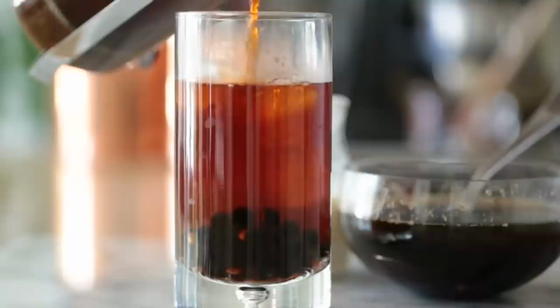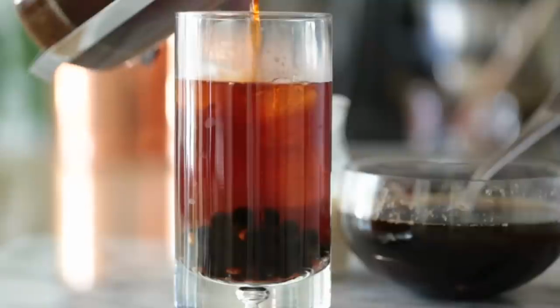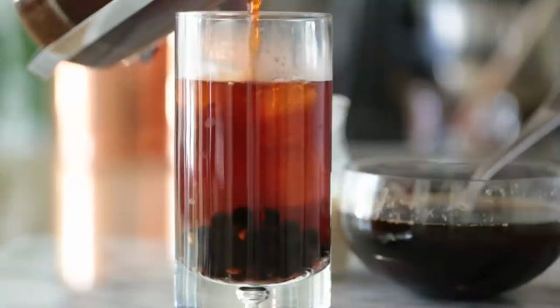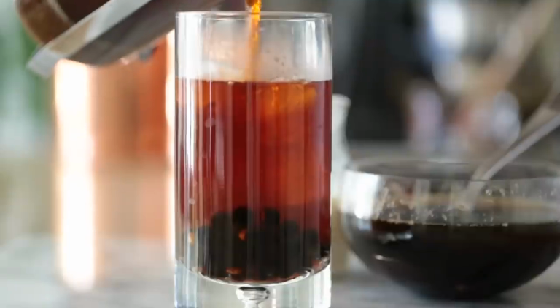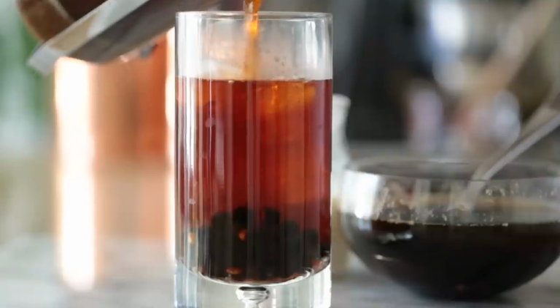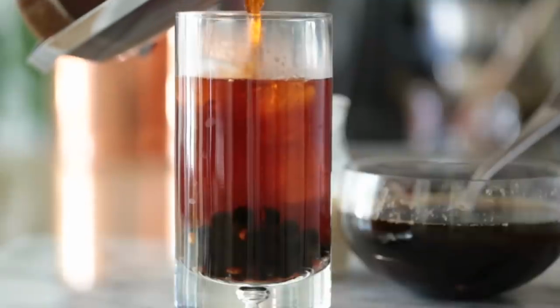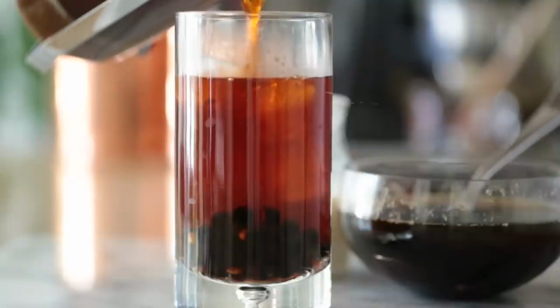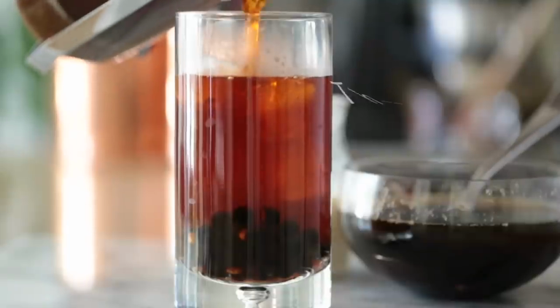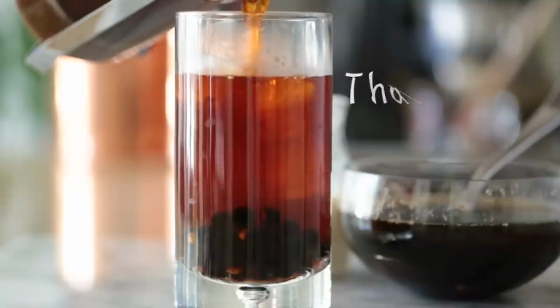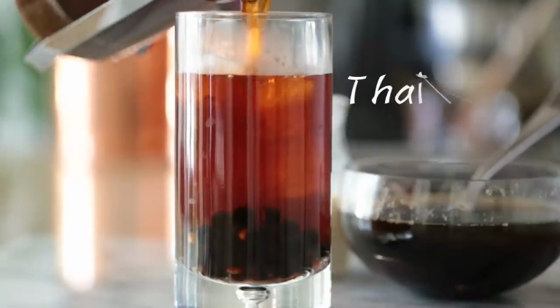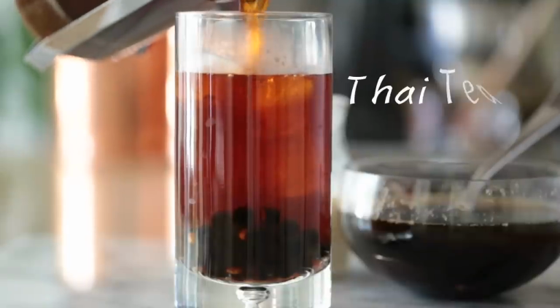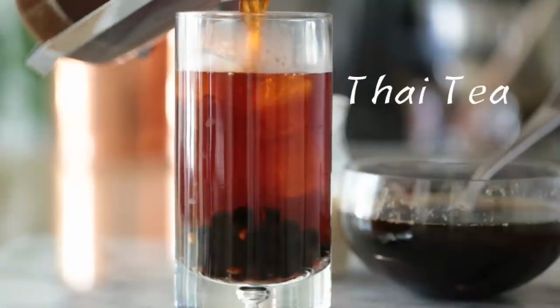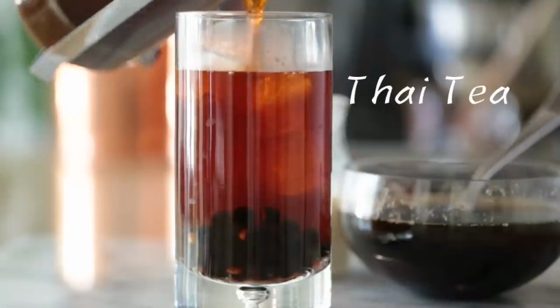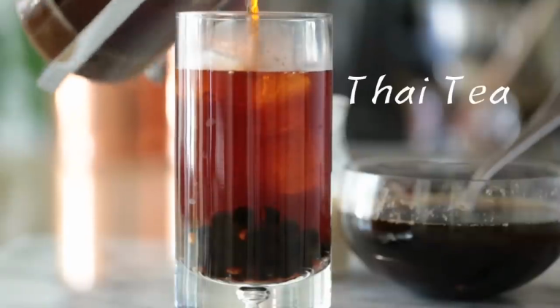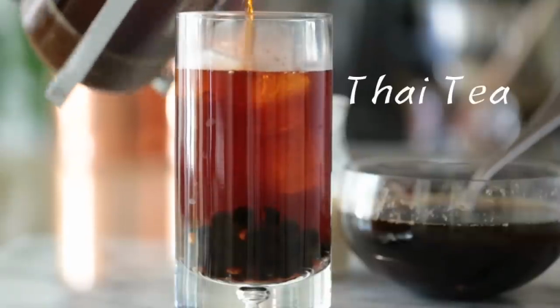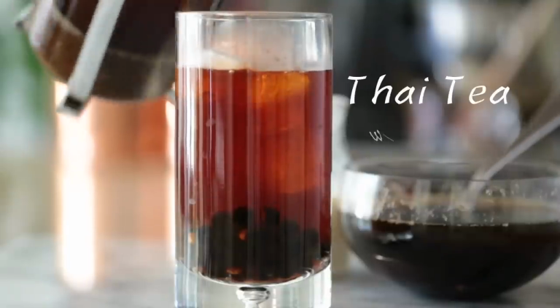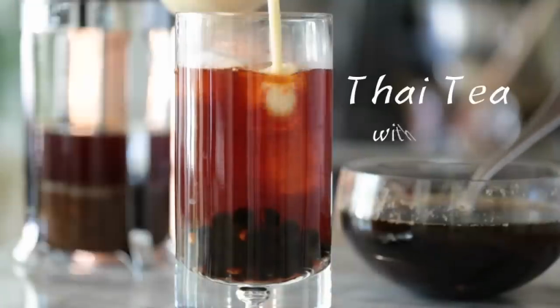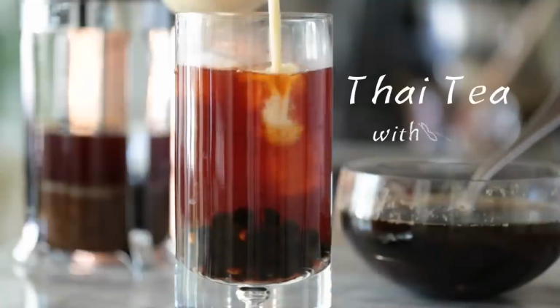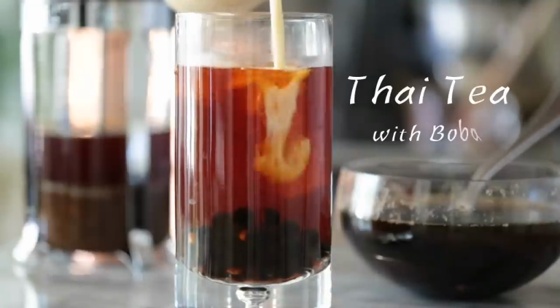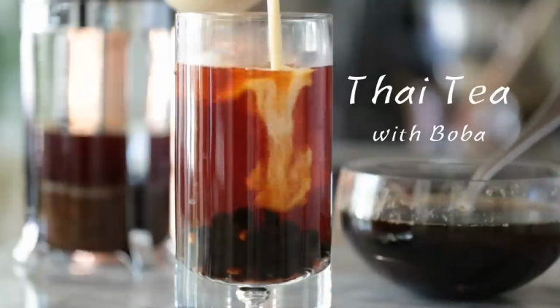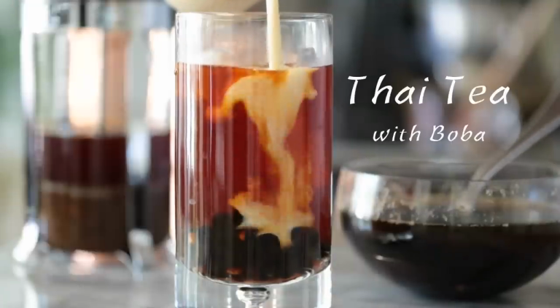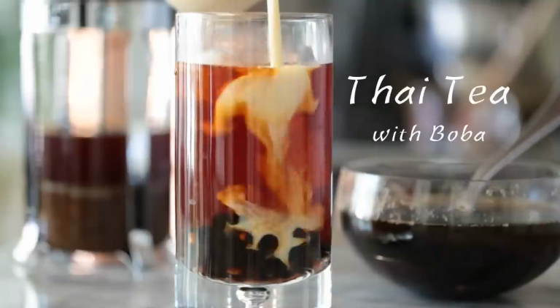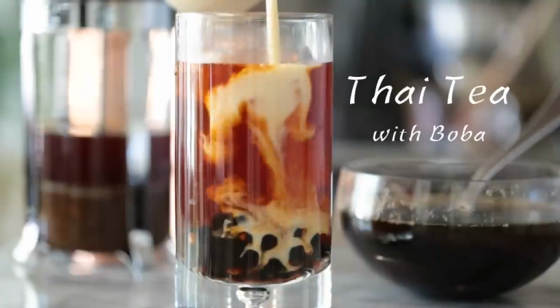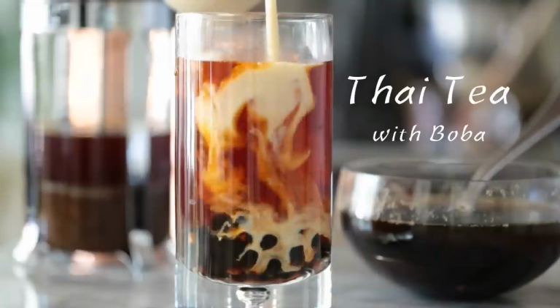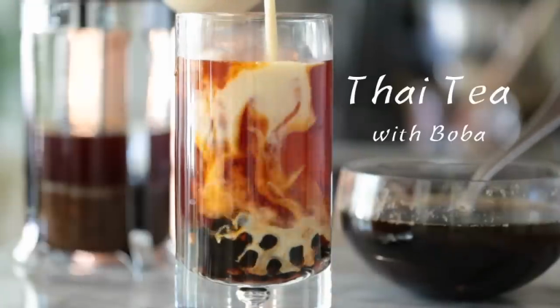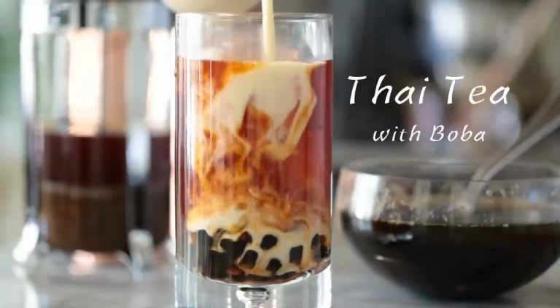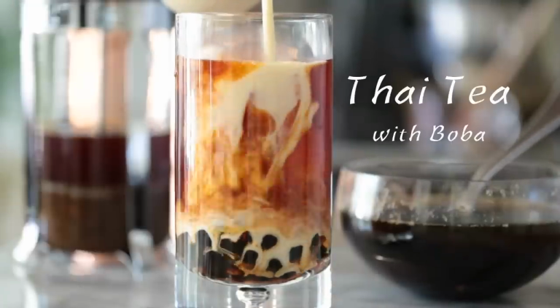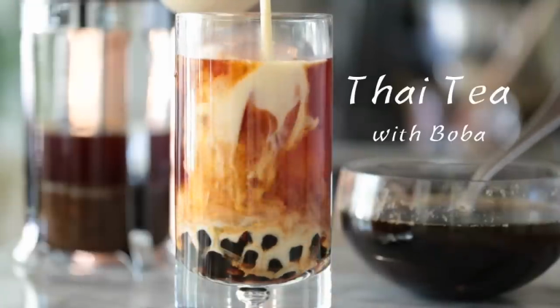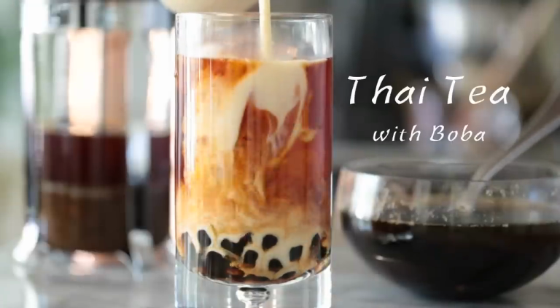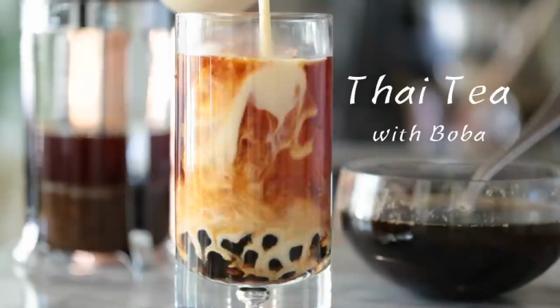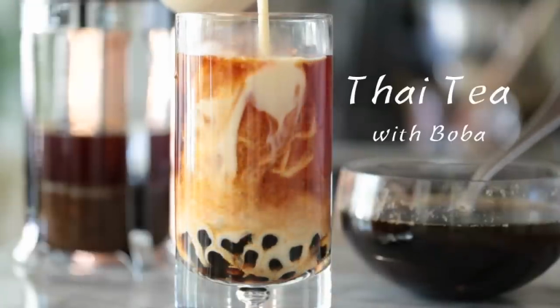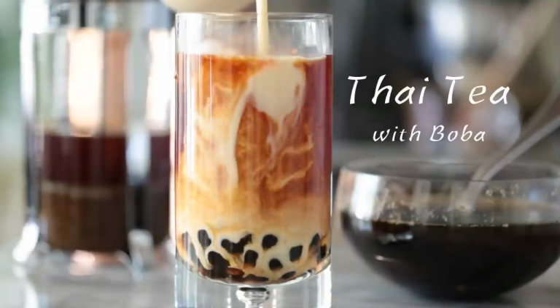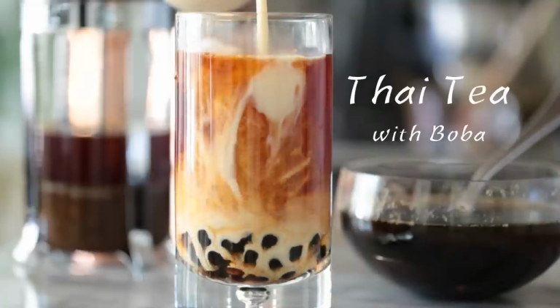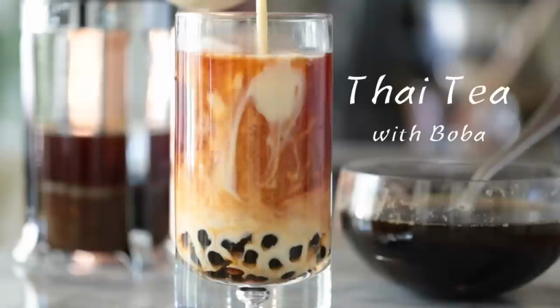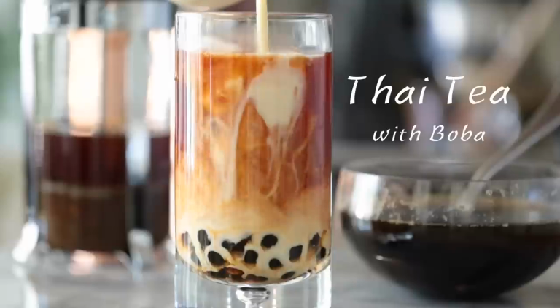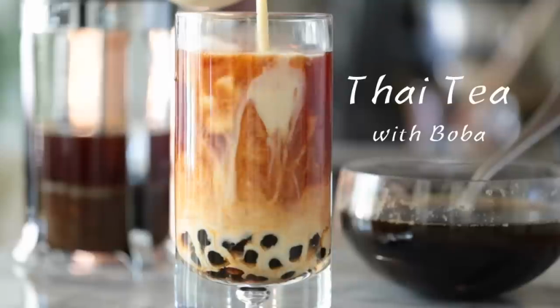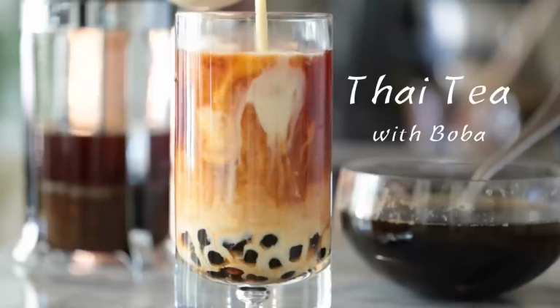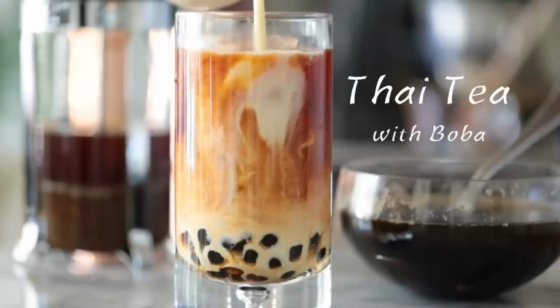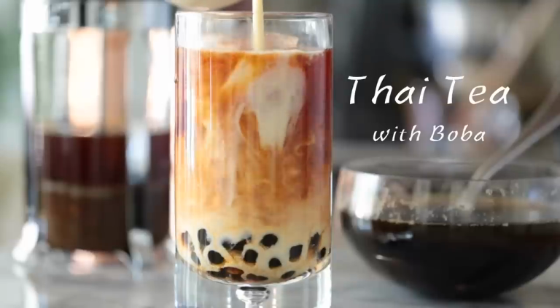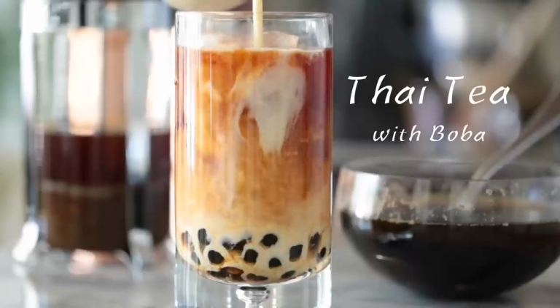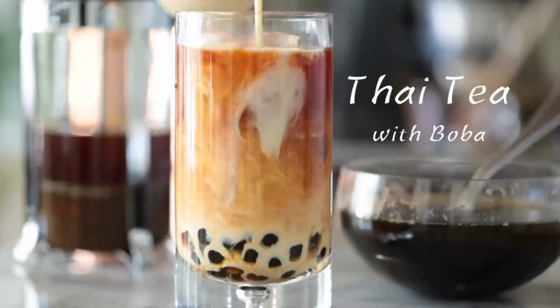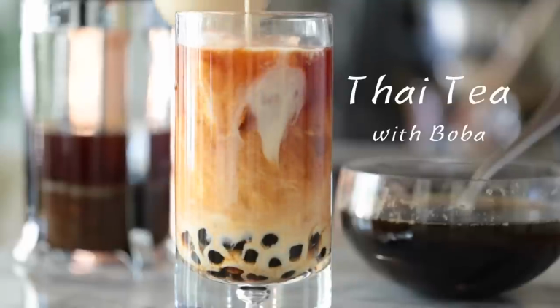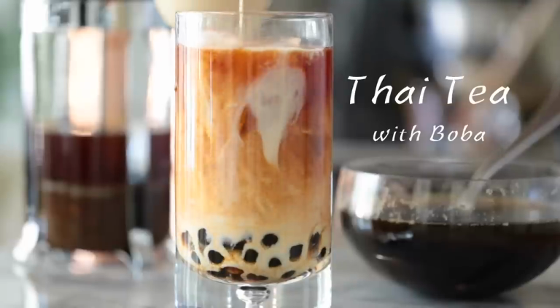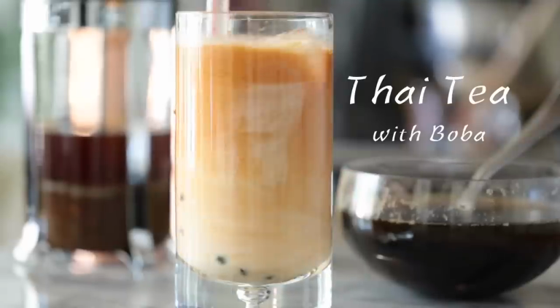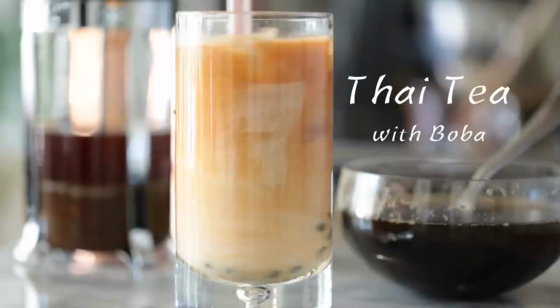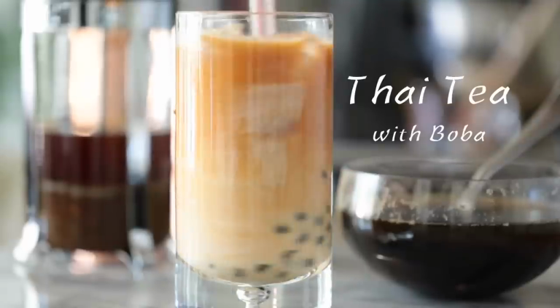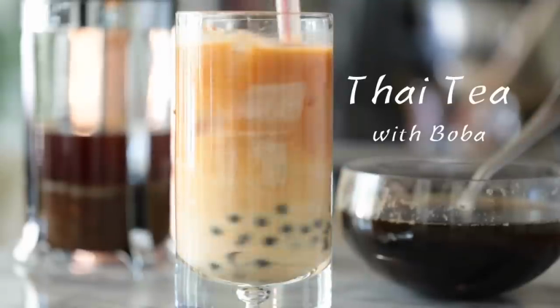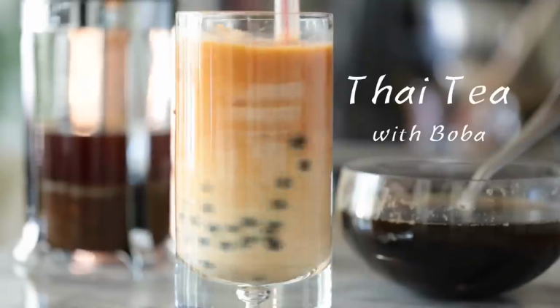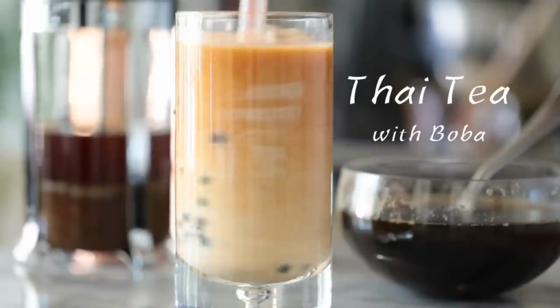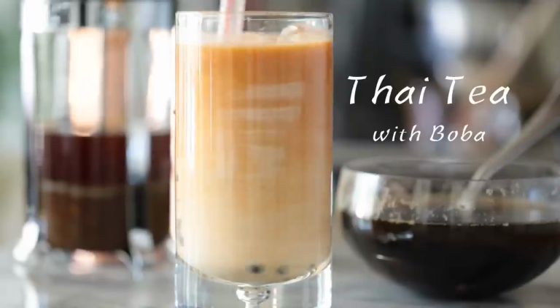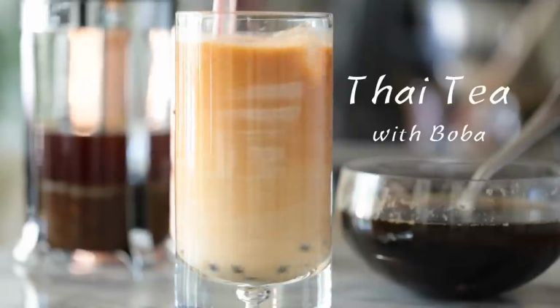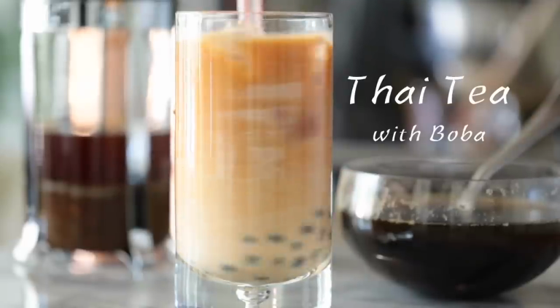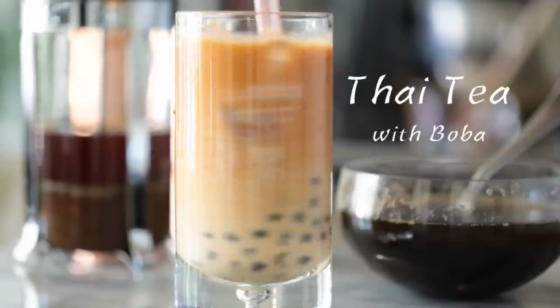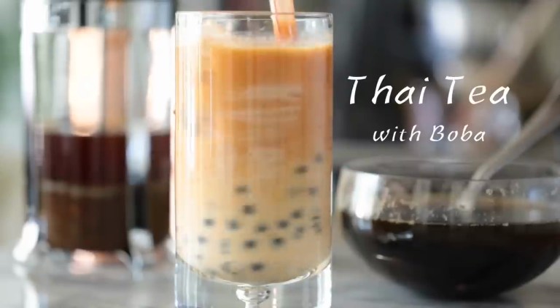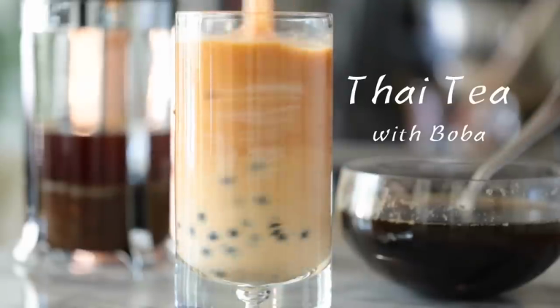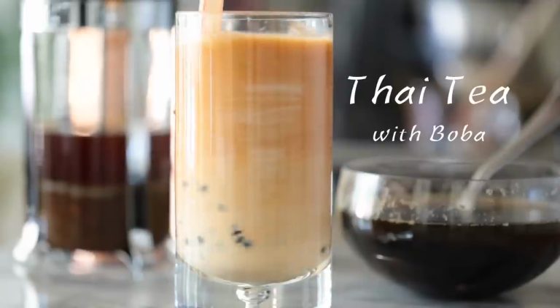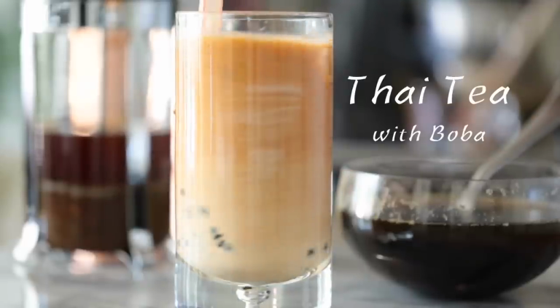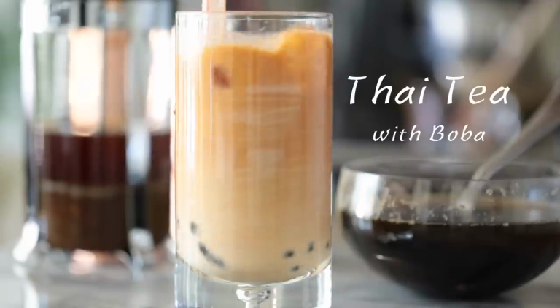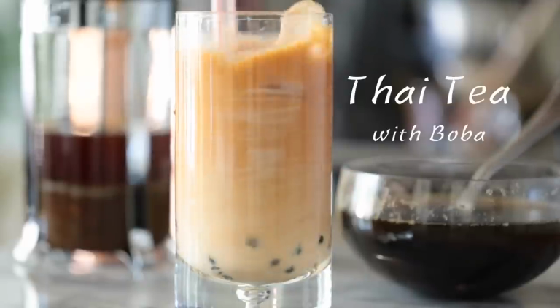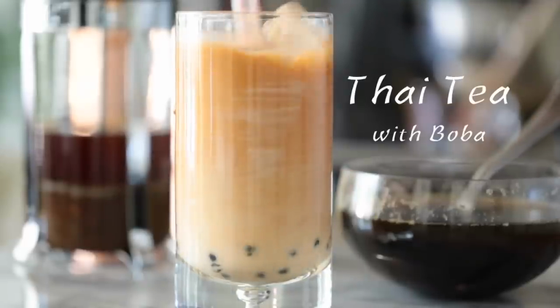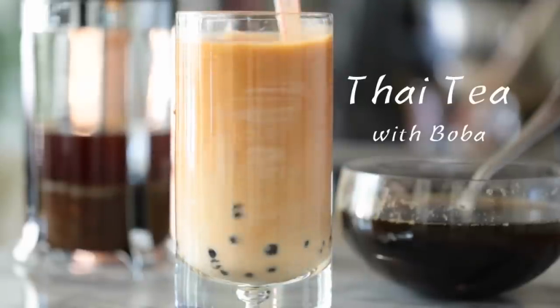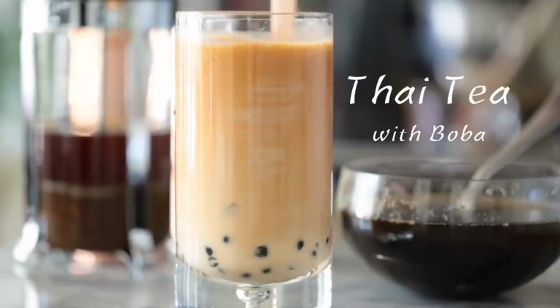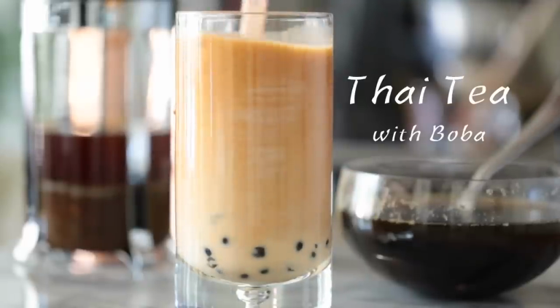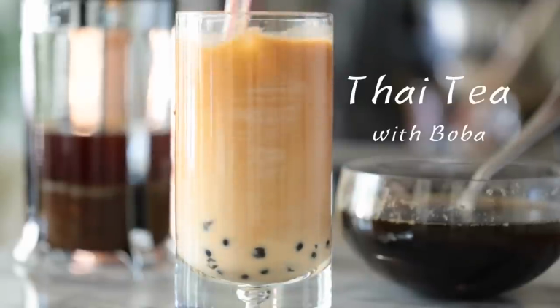Hey, what's up guys? Welcome back. Today I'm going to show you how to make a wonderful sweet Thai tea with some delicious boba.